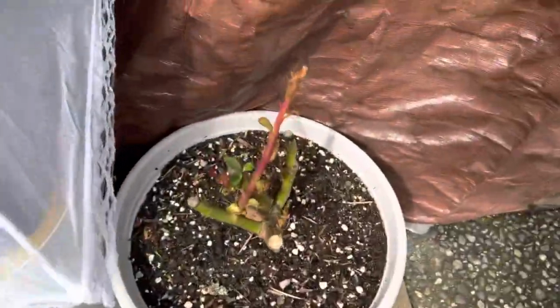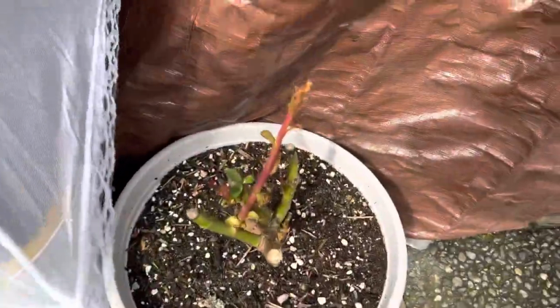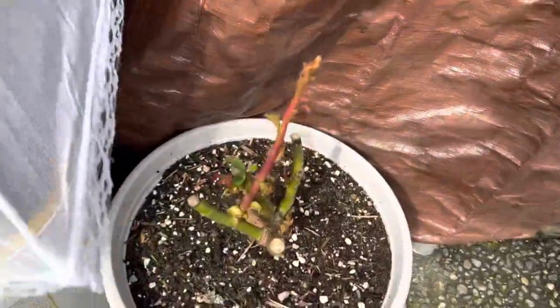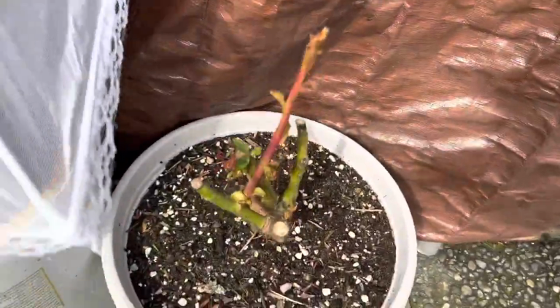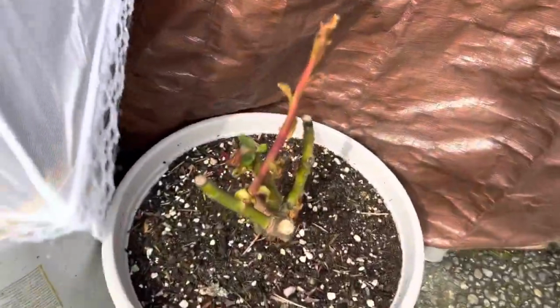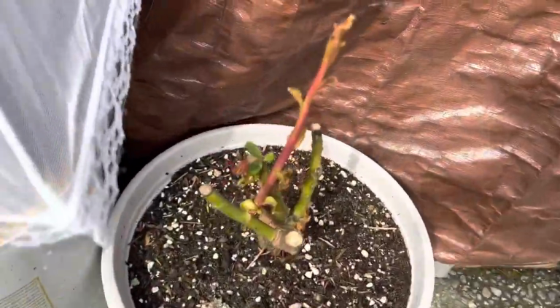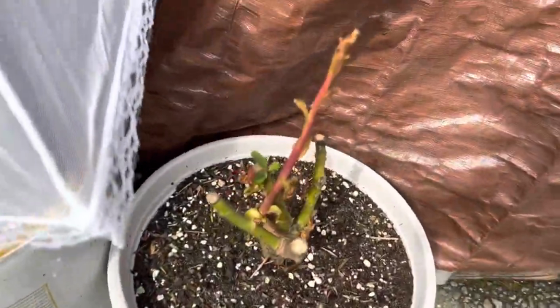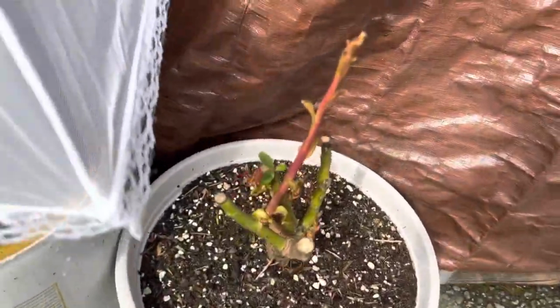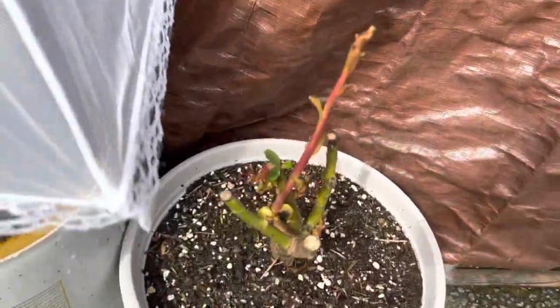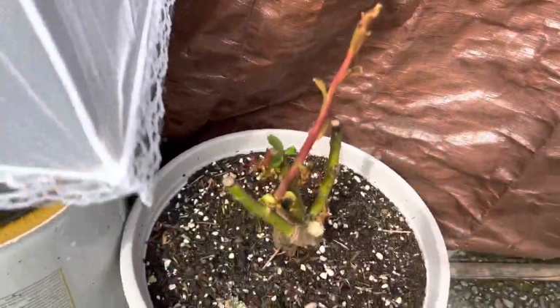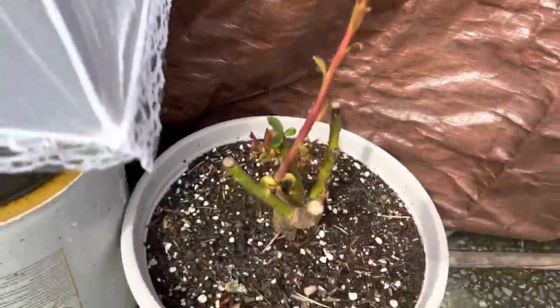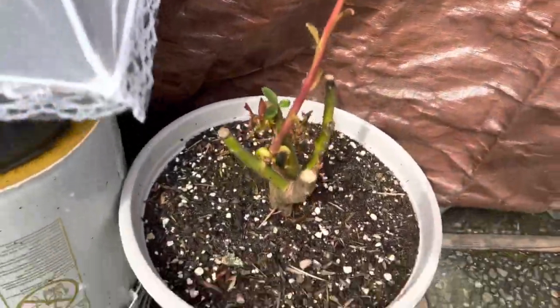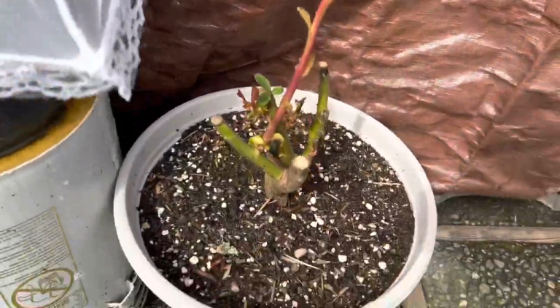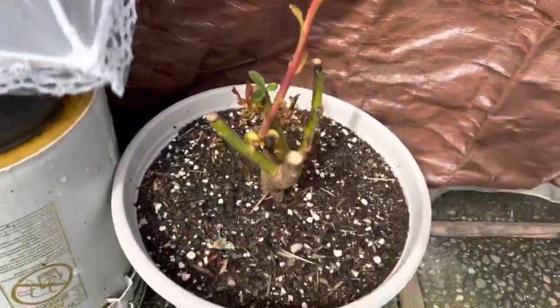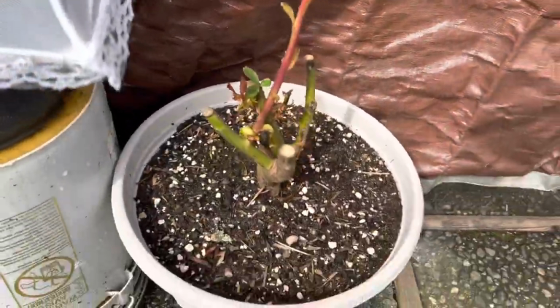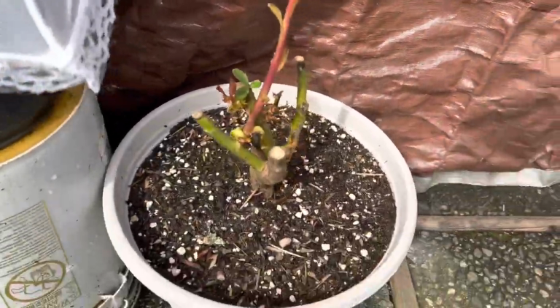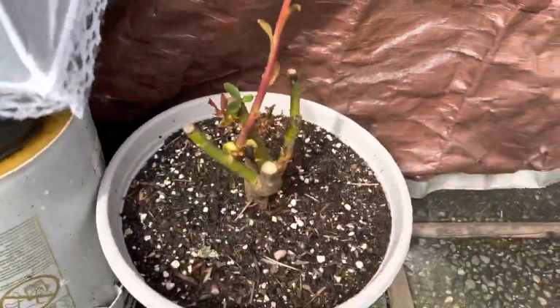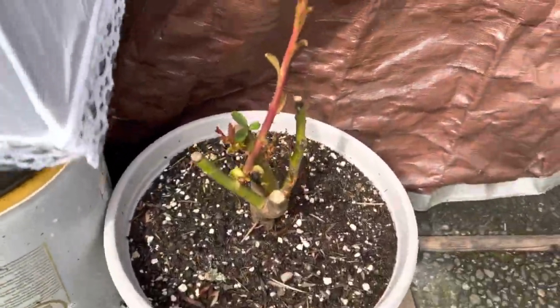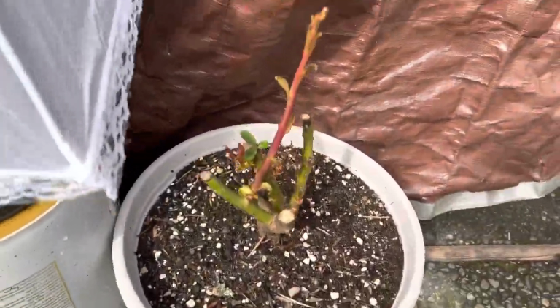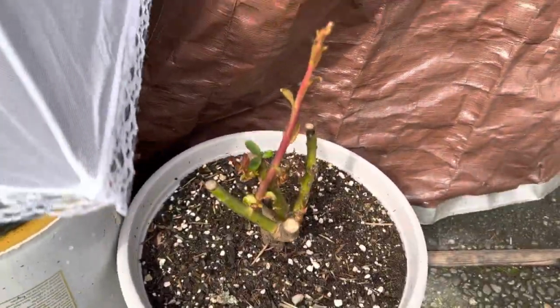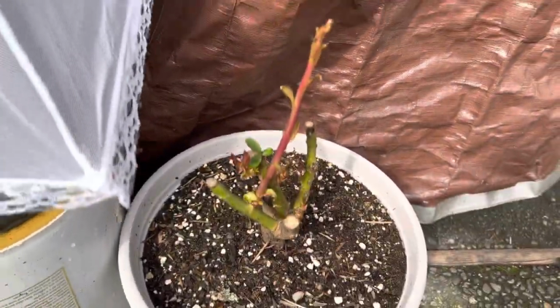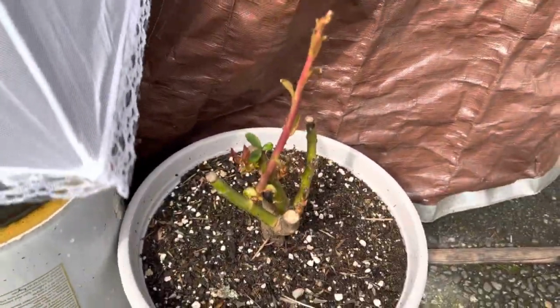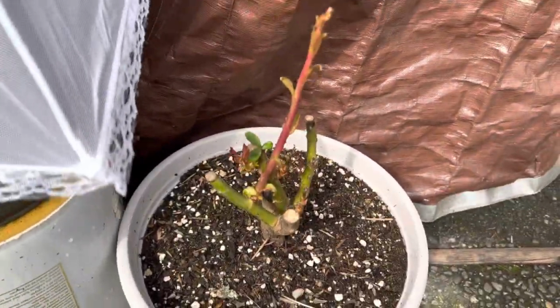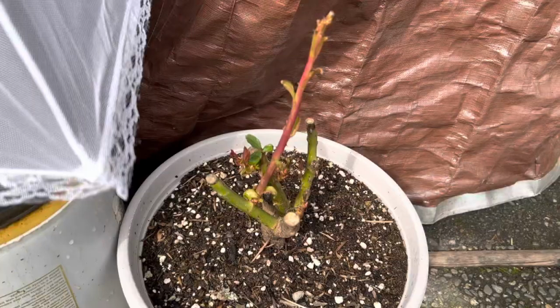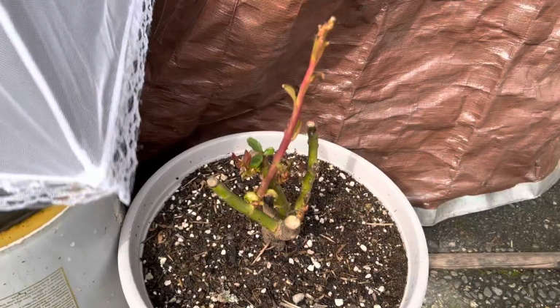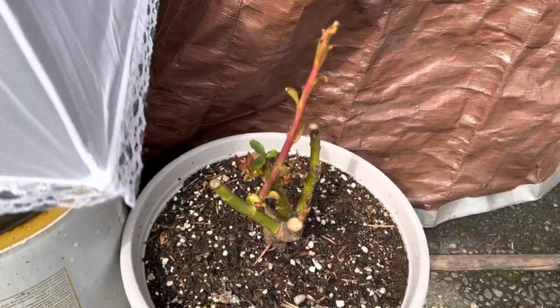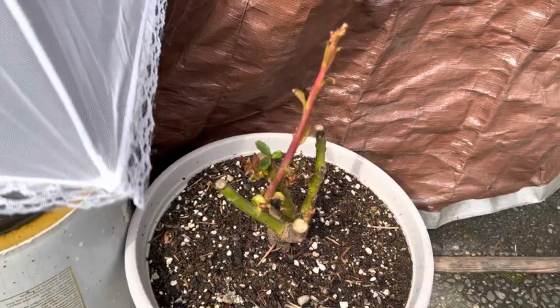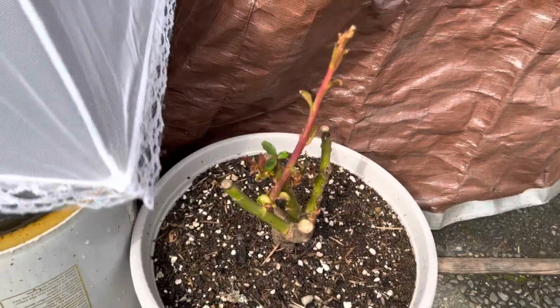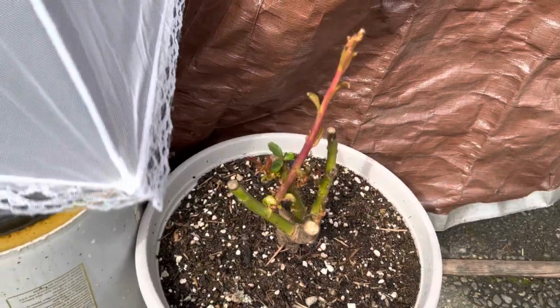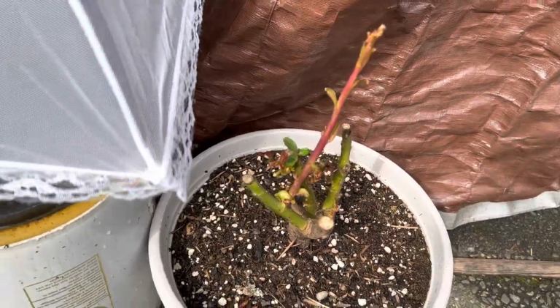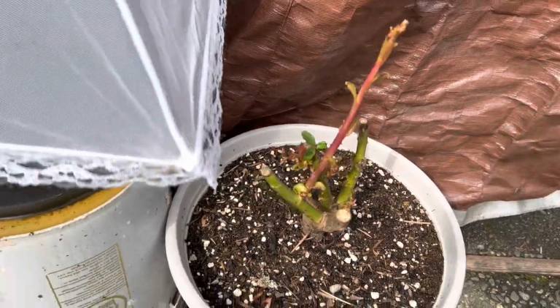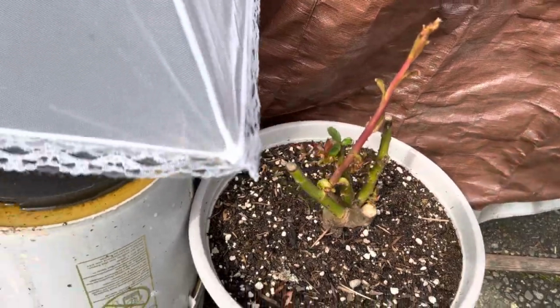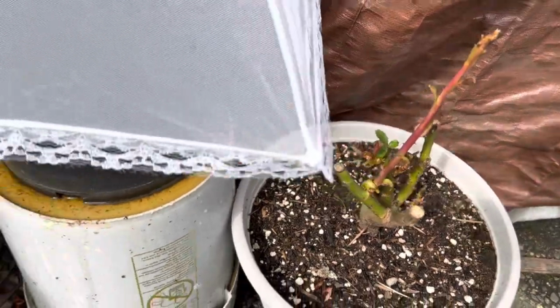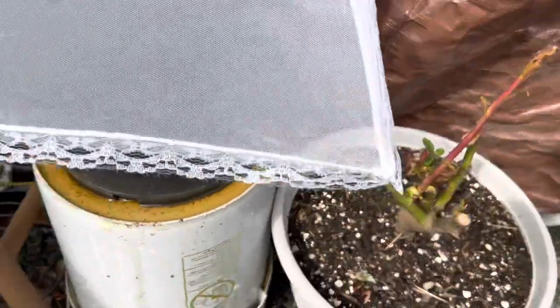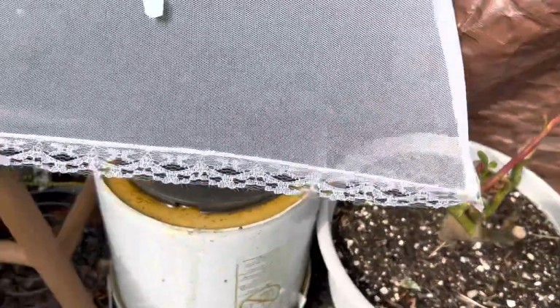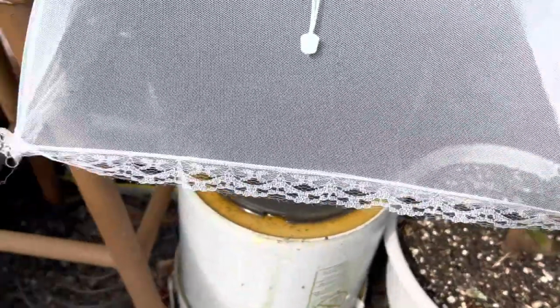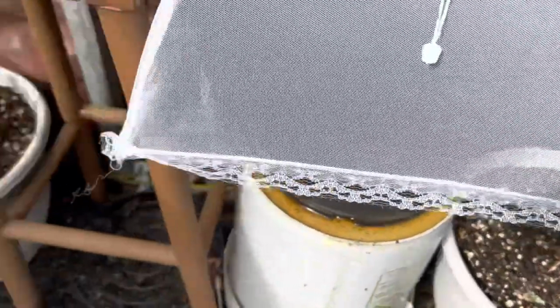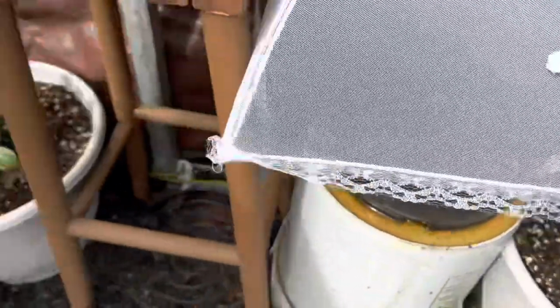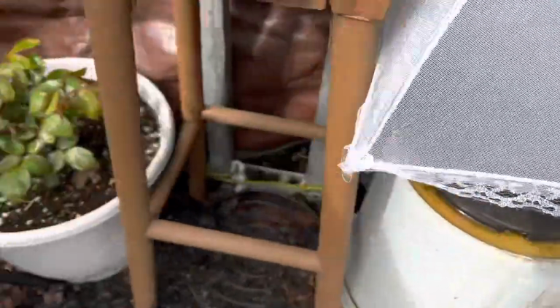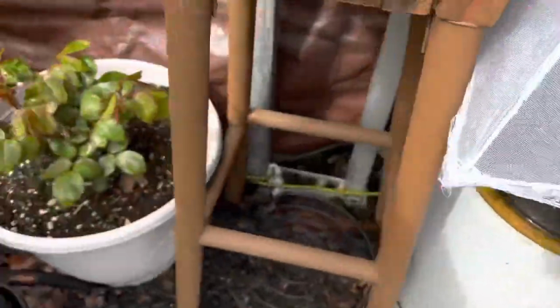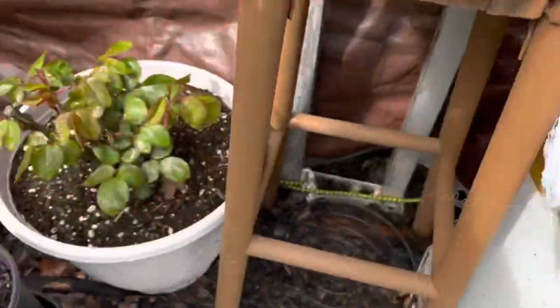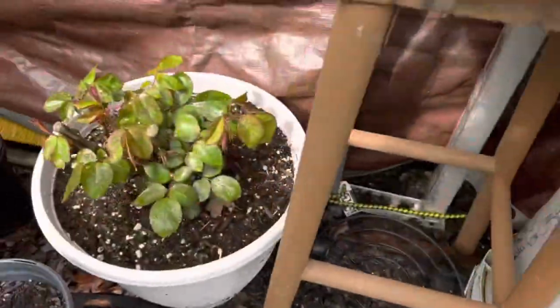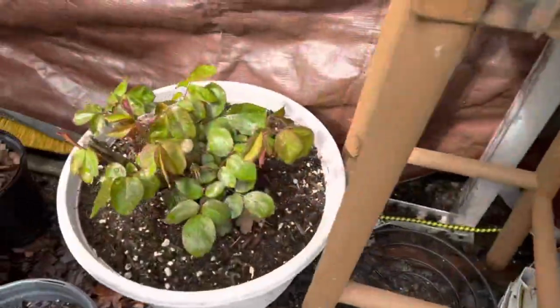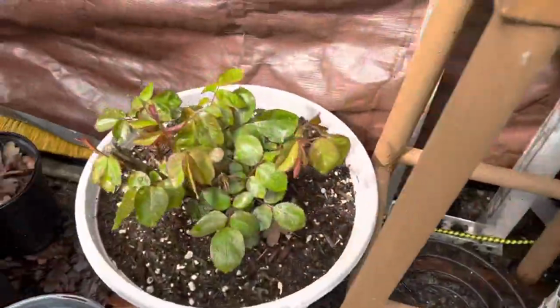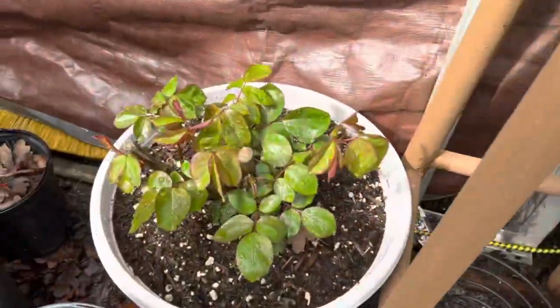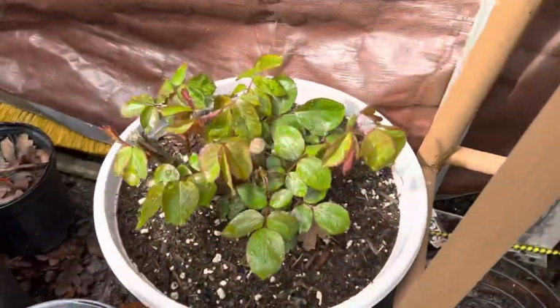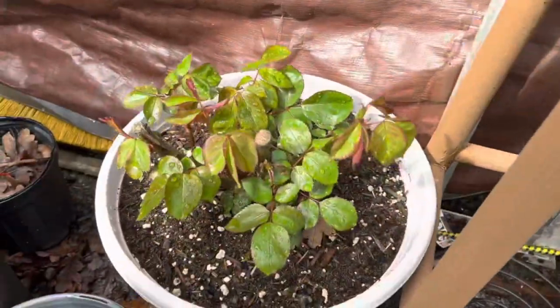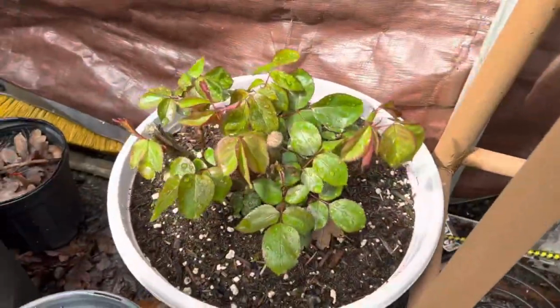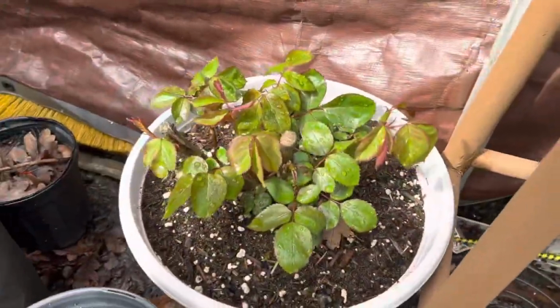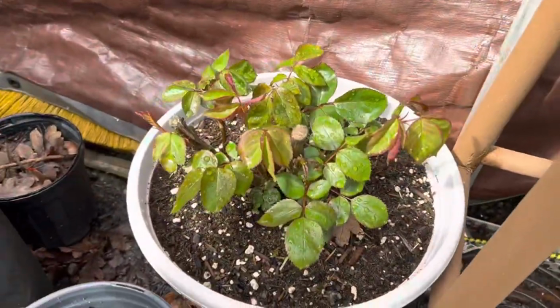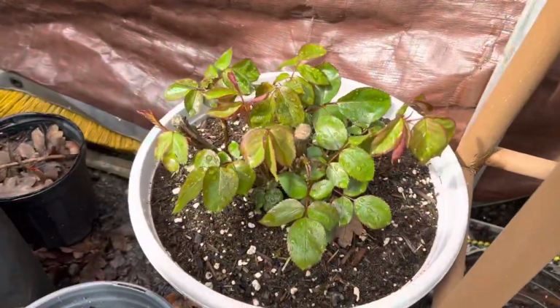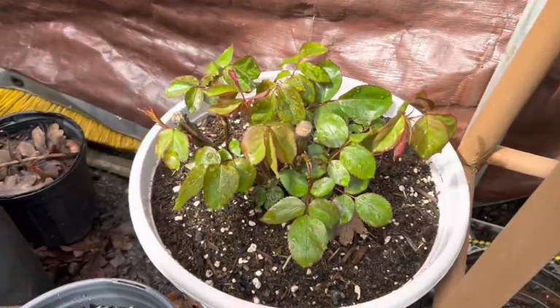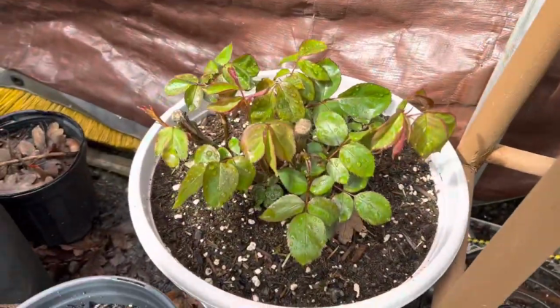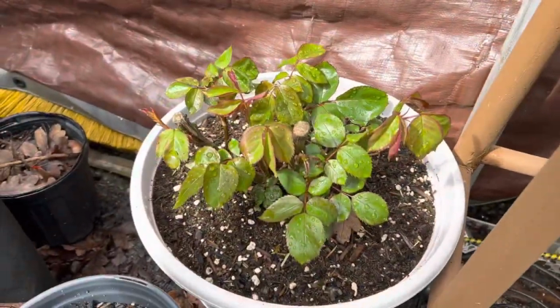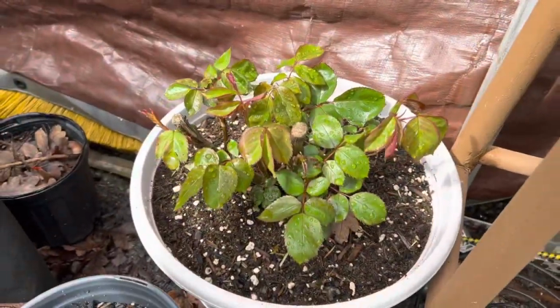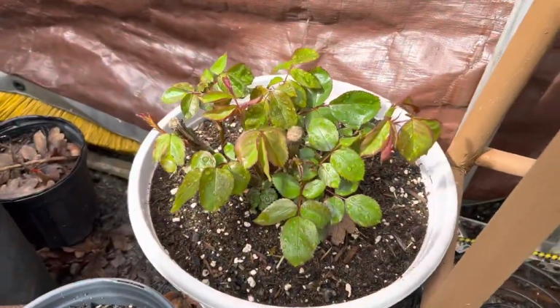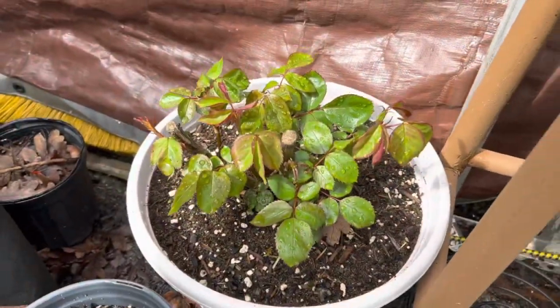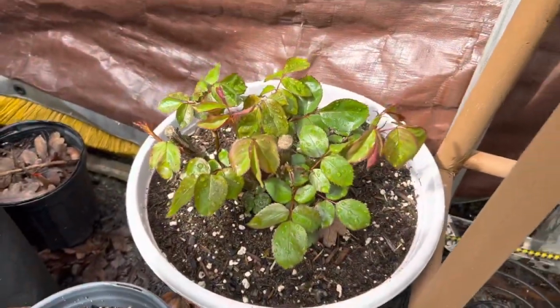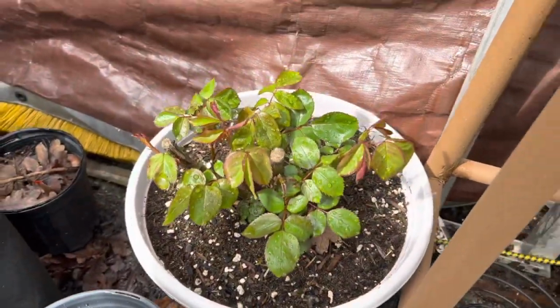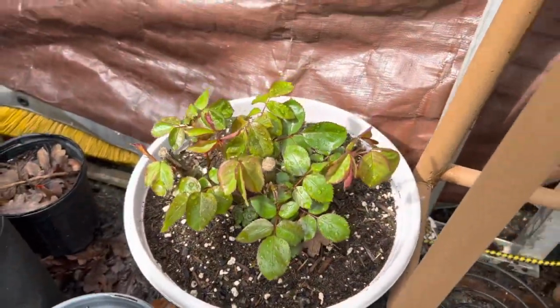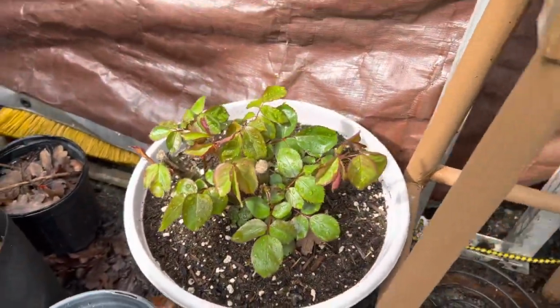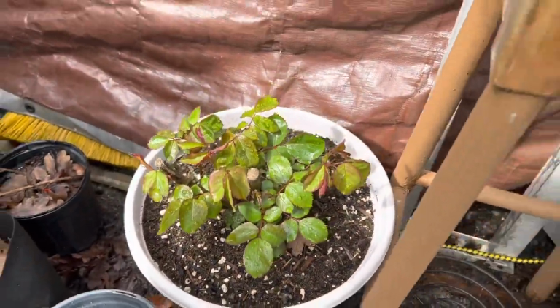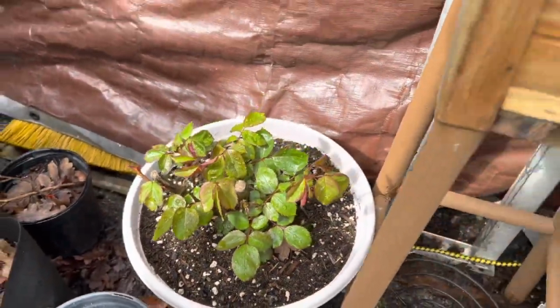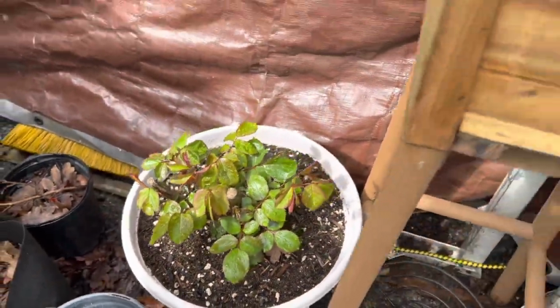This rose is pretty slow growing, but this one is much quicker.